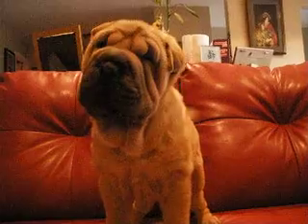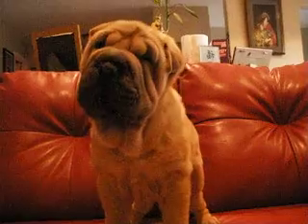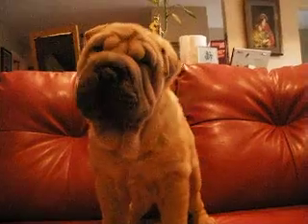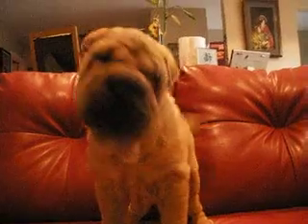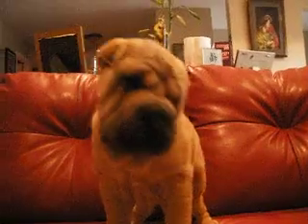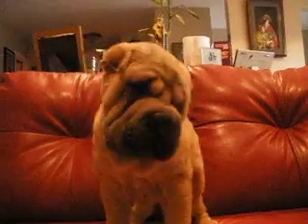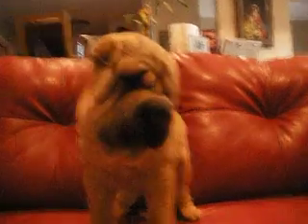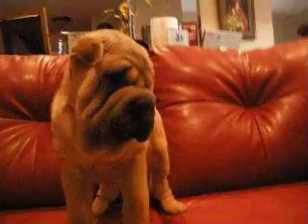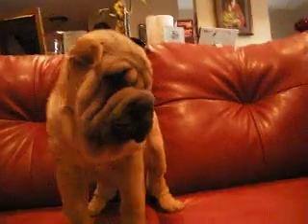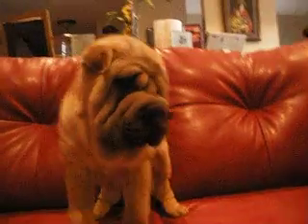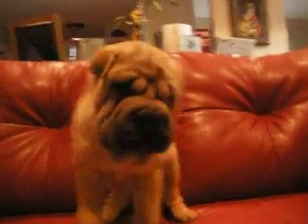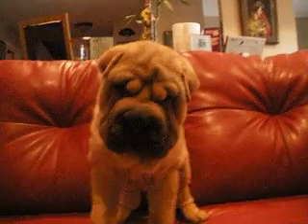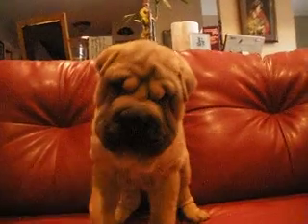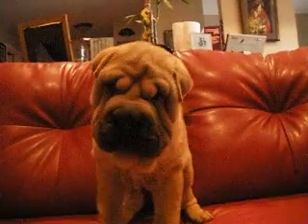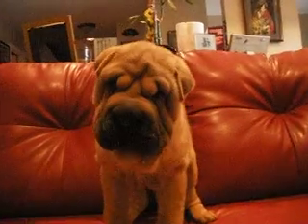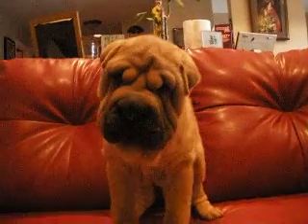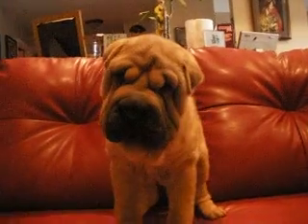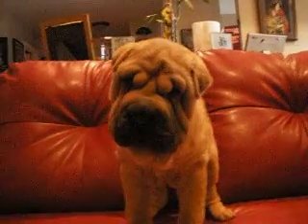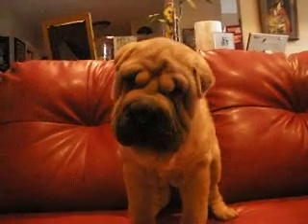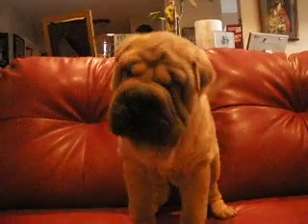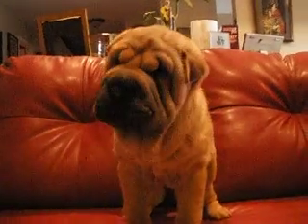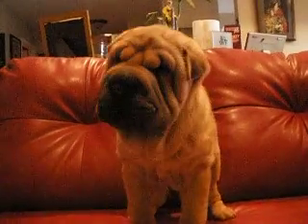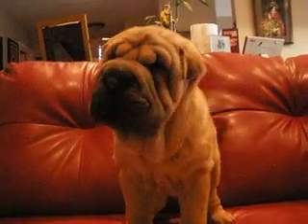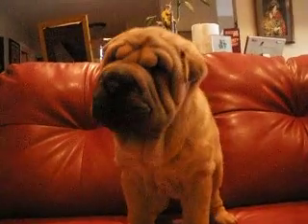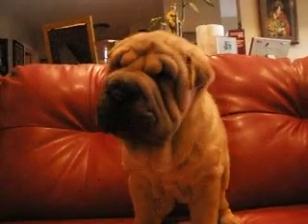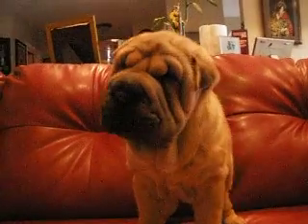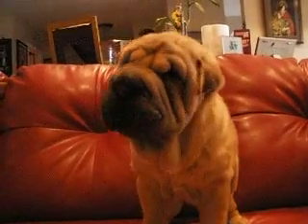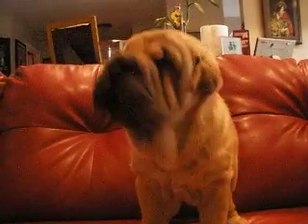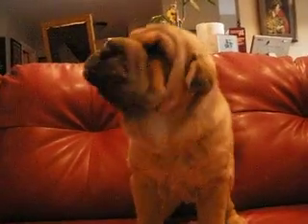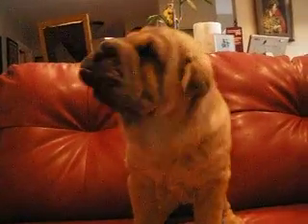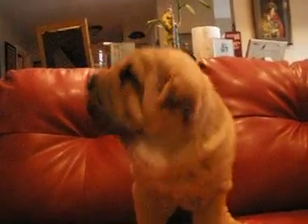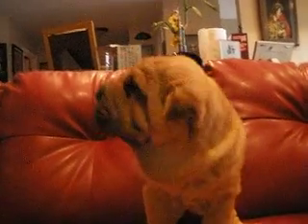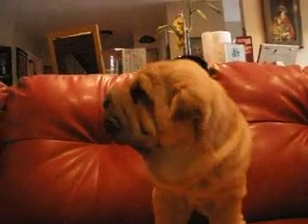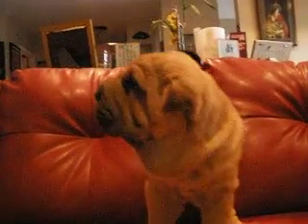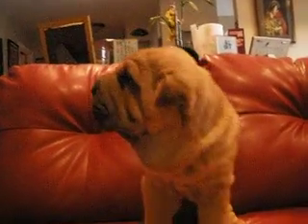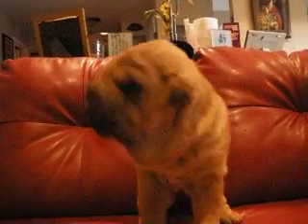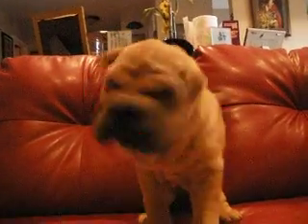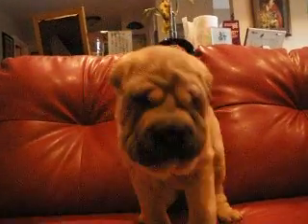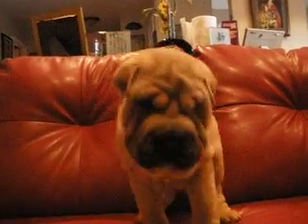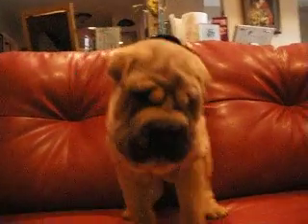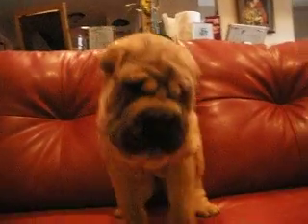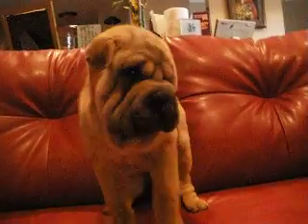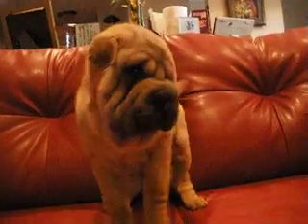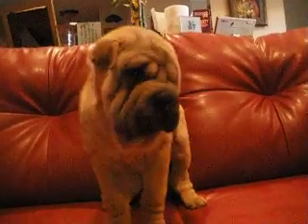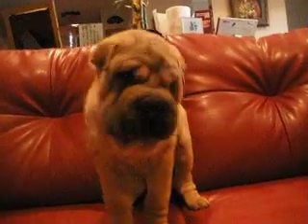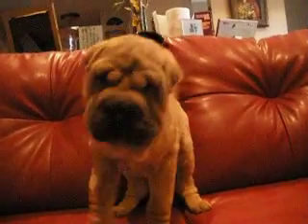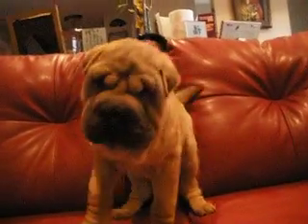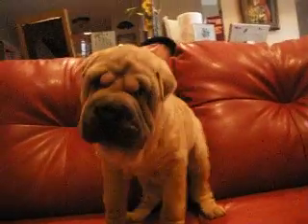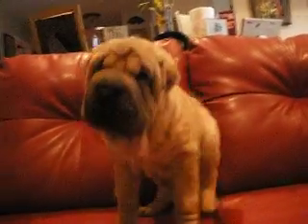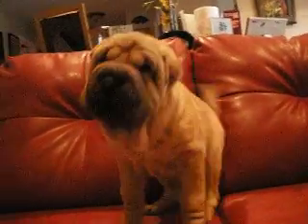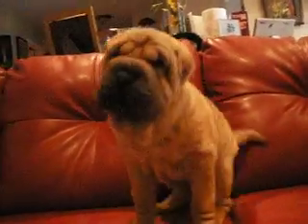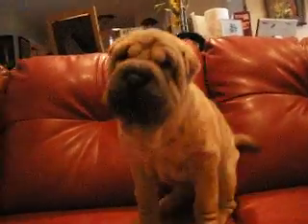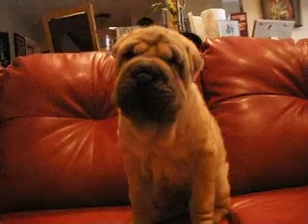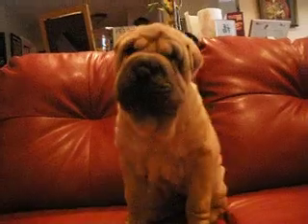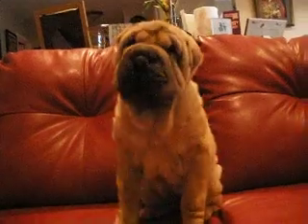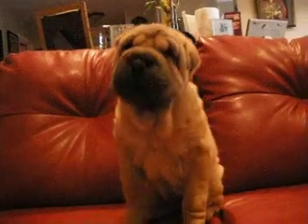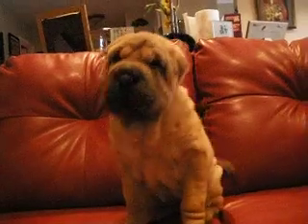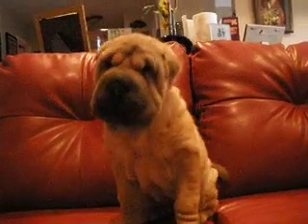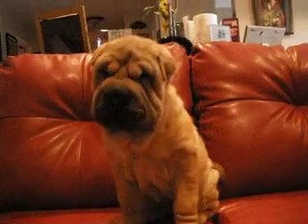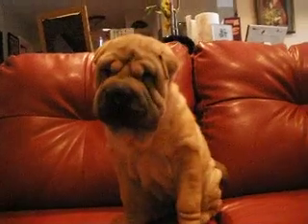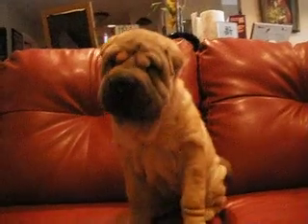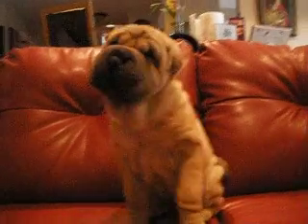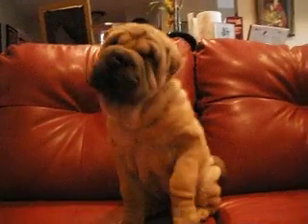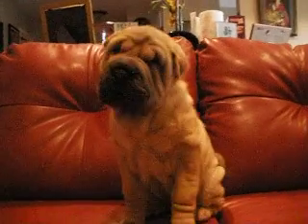Hey, this is little Annie. She knows her name. Annie. Hi, sweetheart. Sit. Good girl.